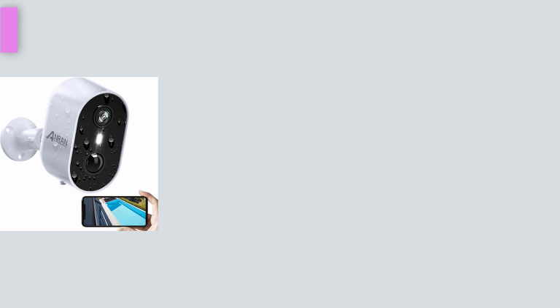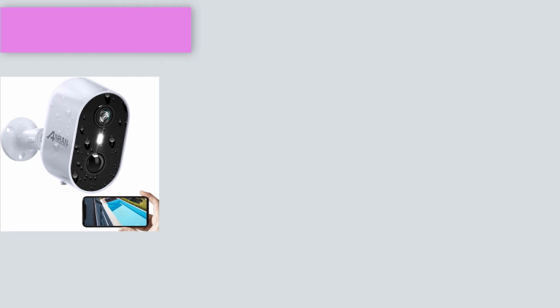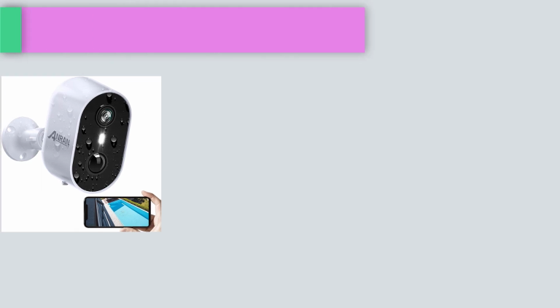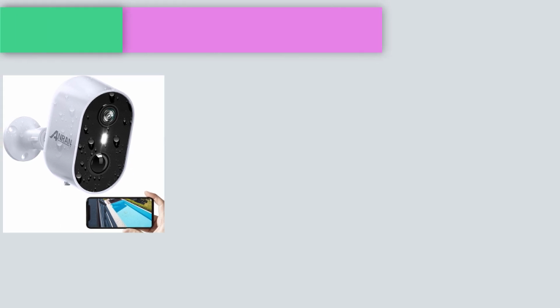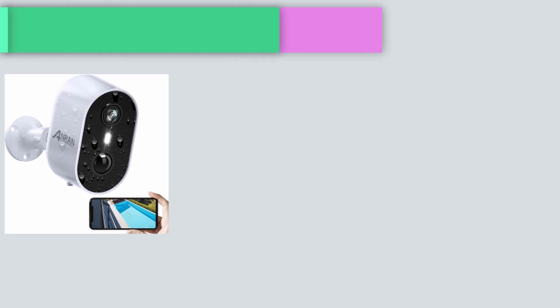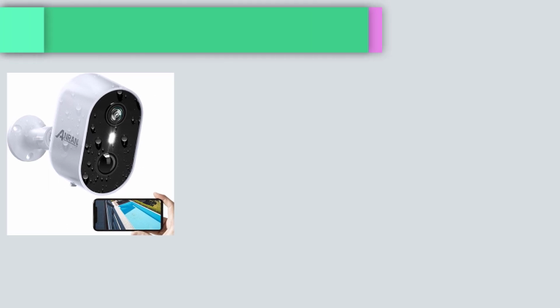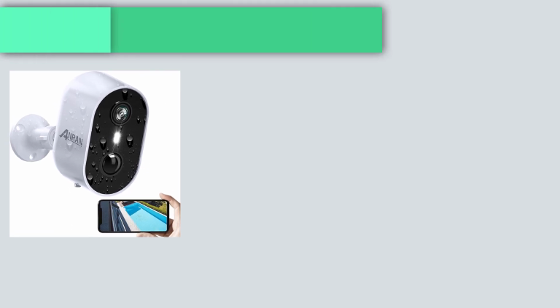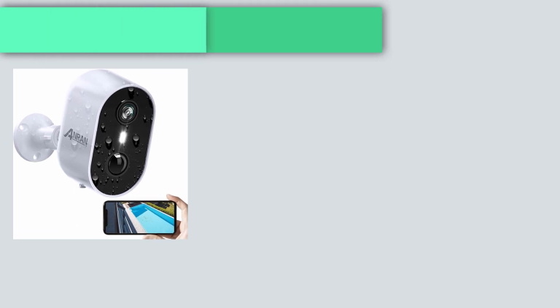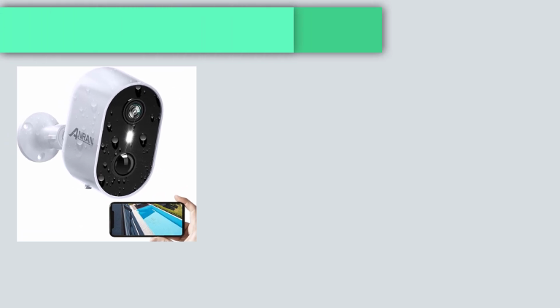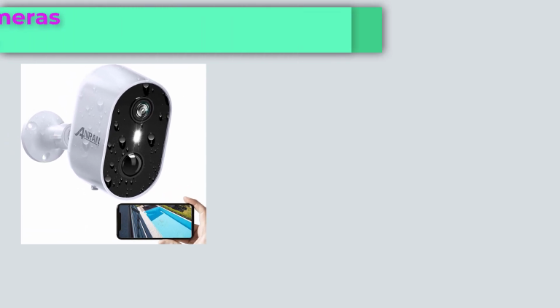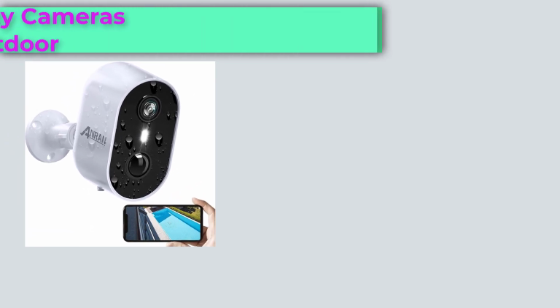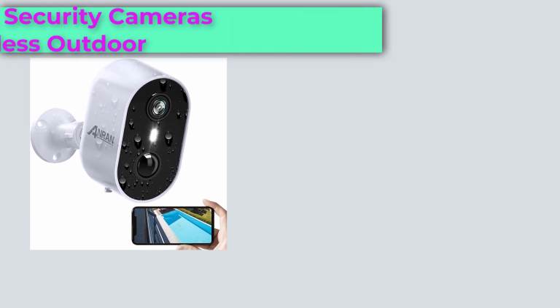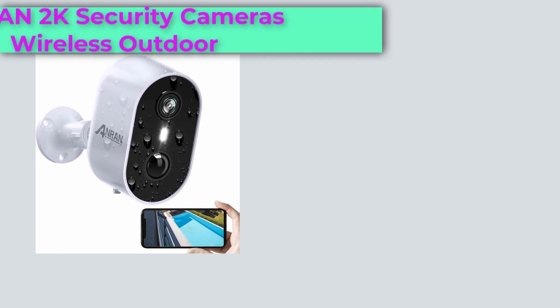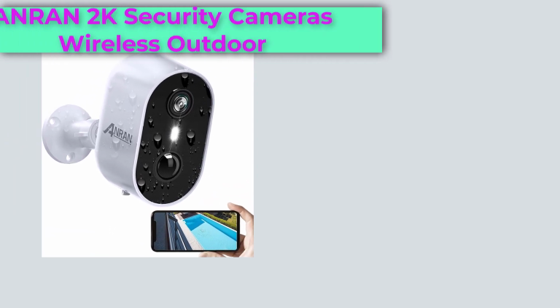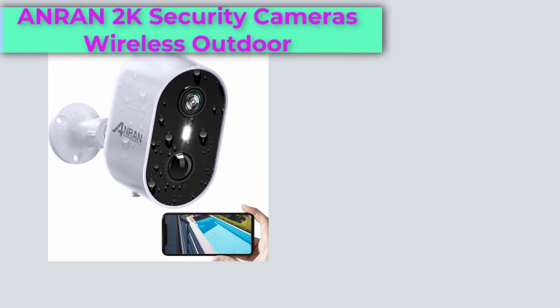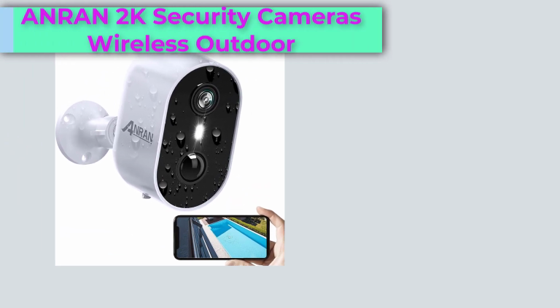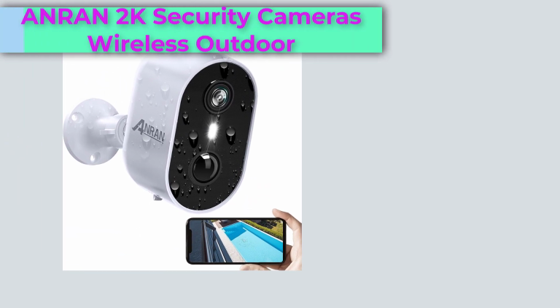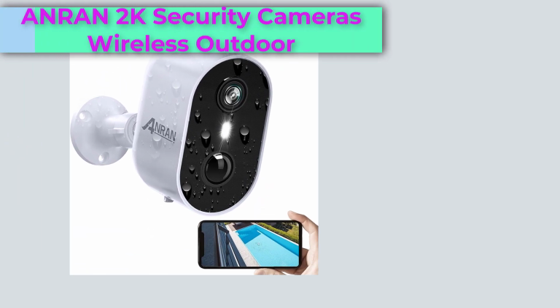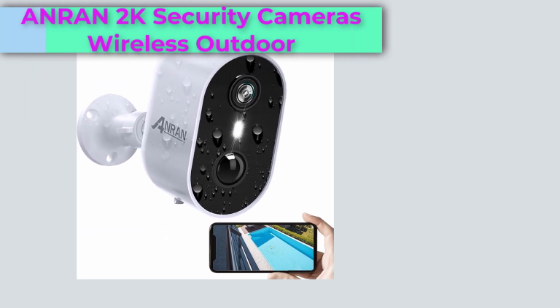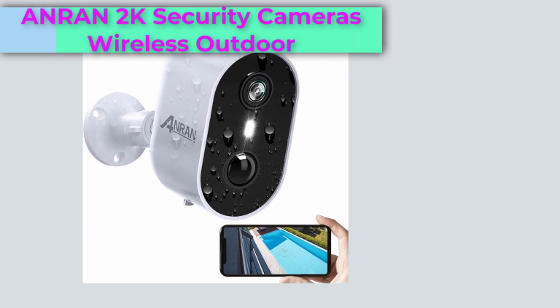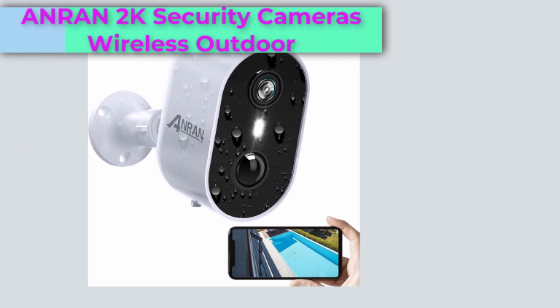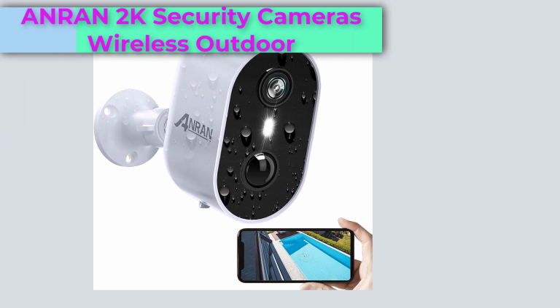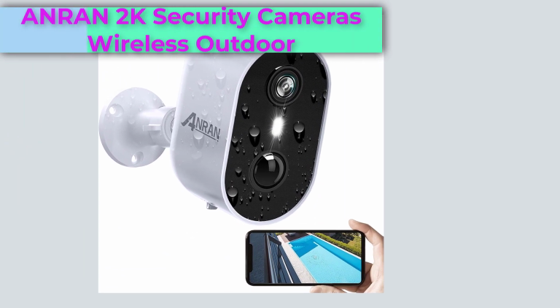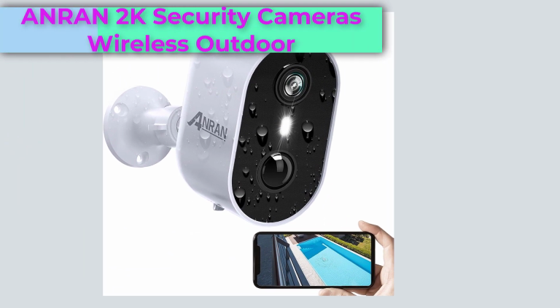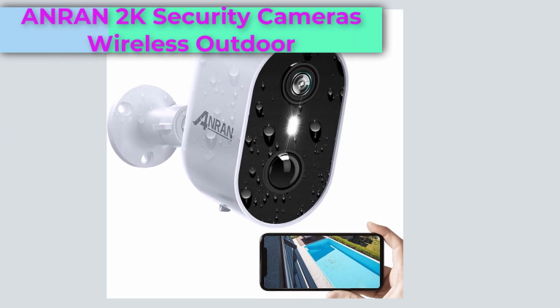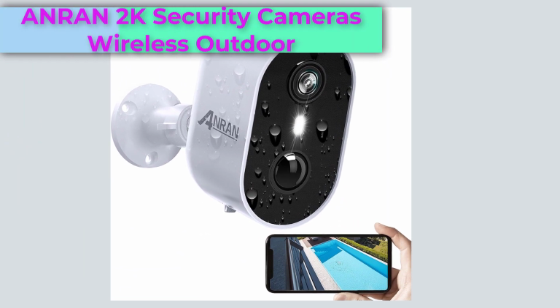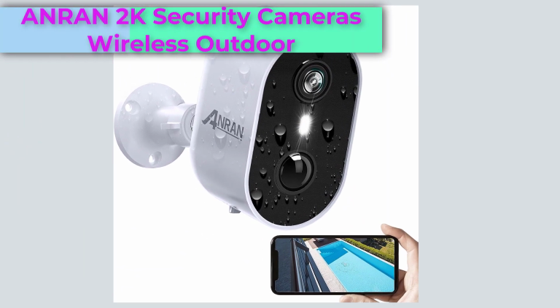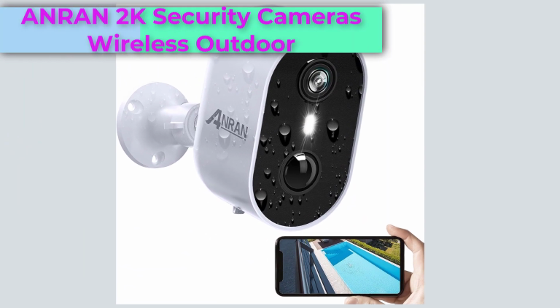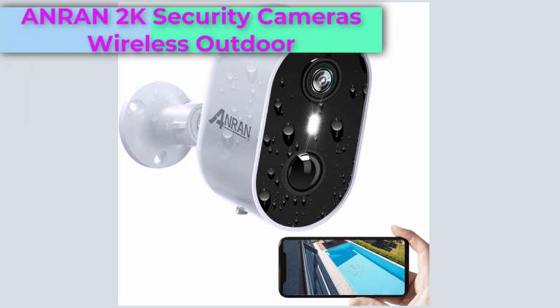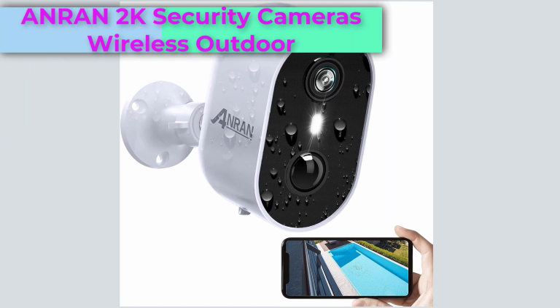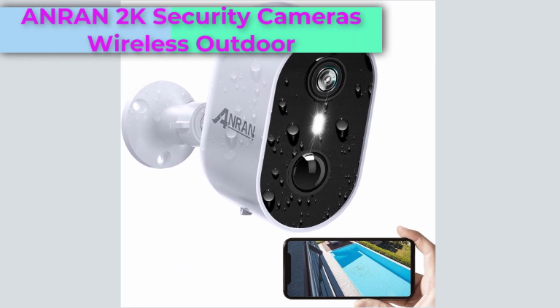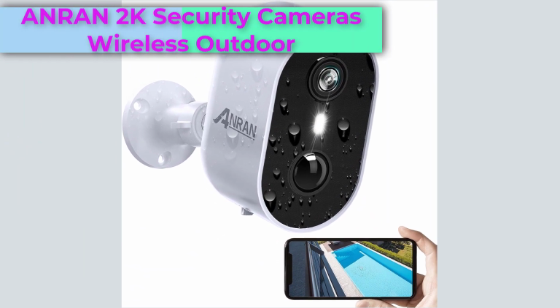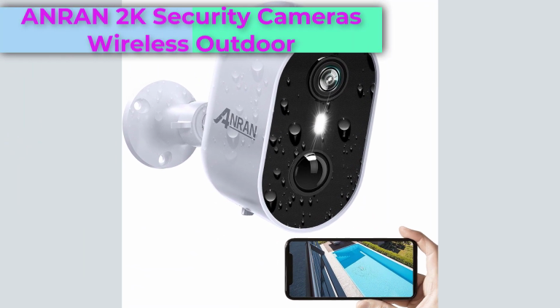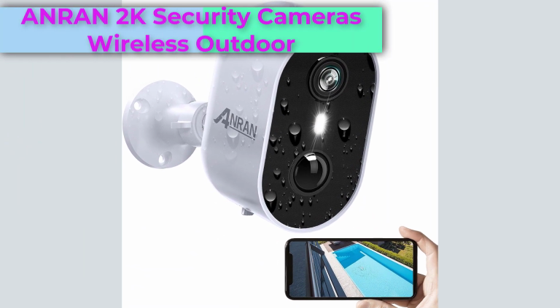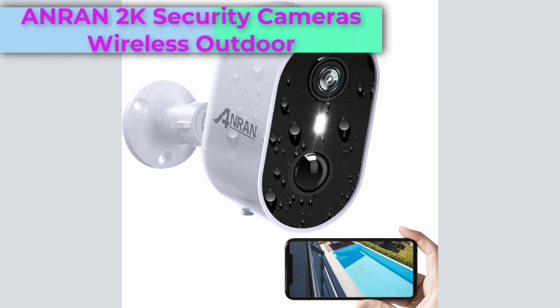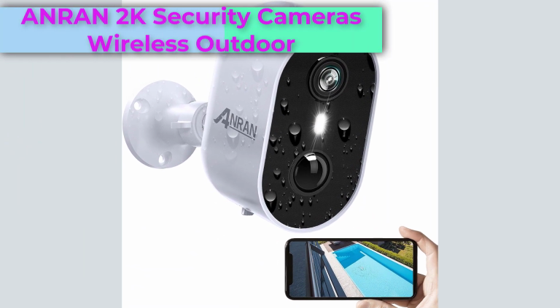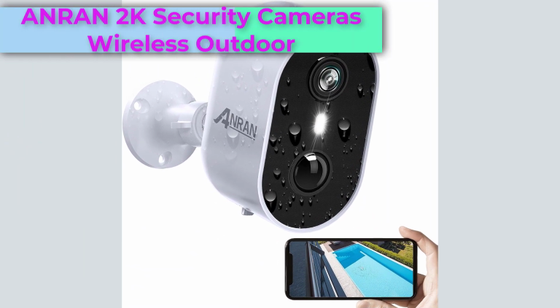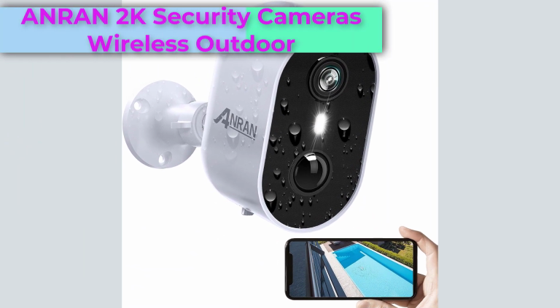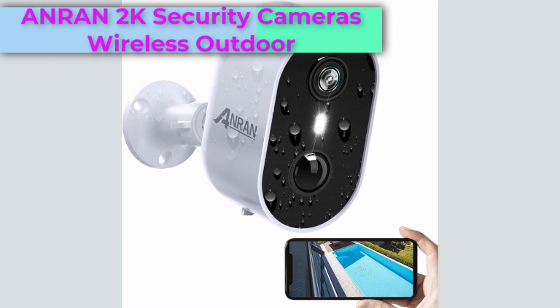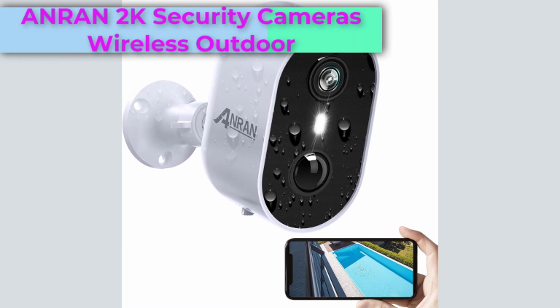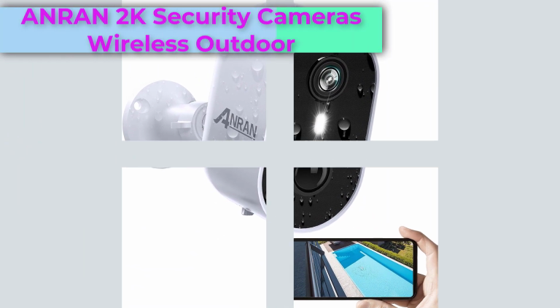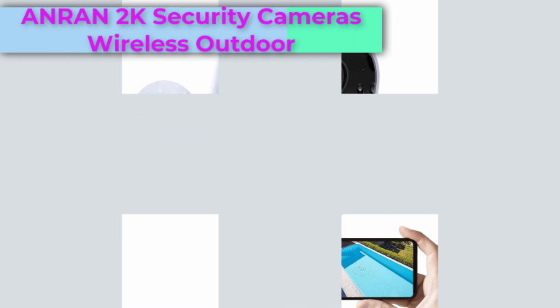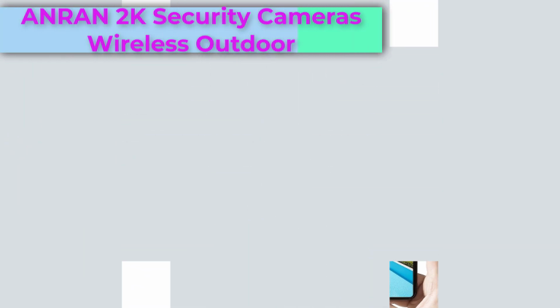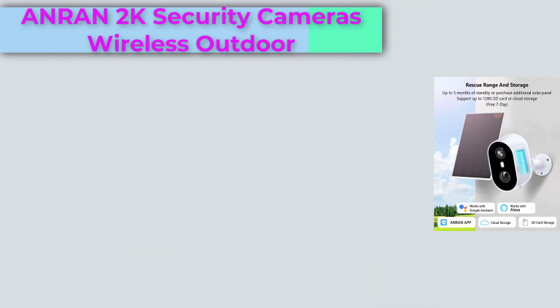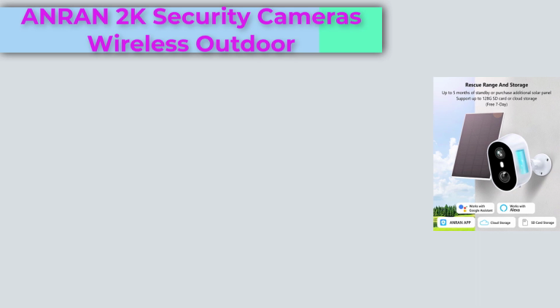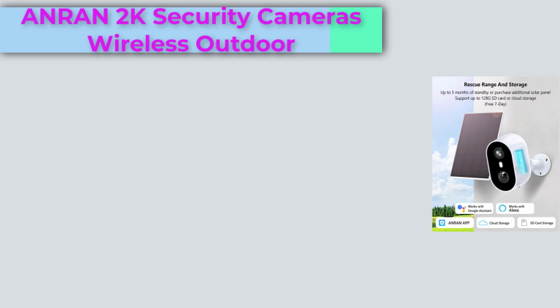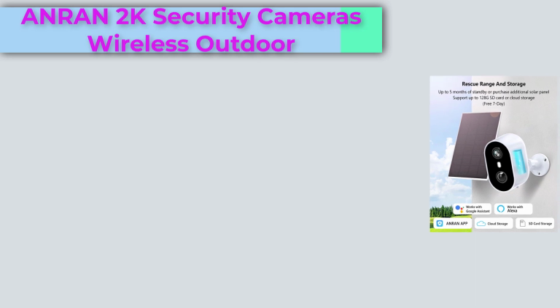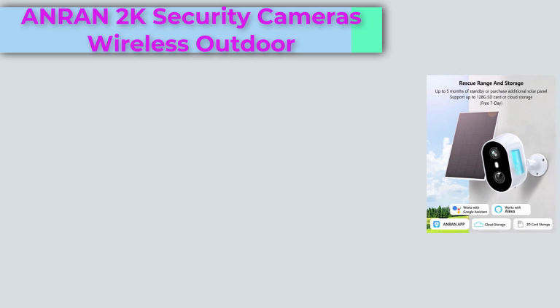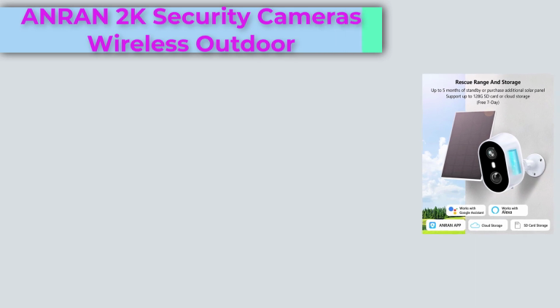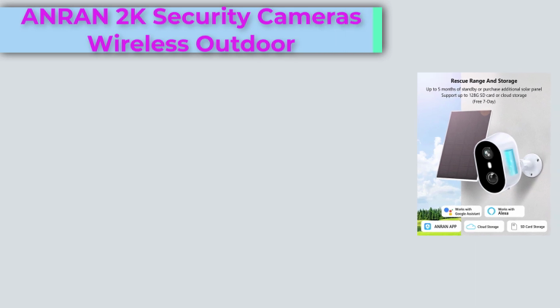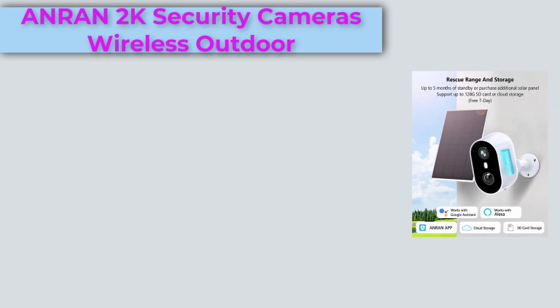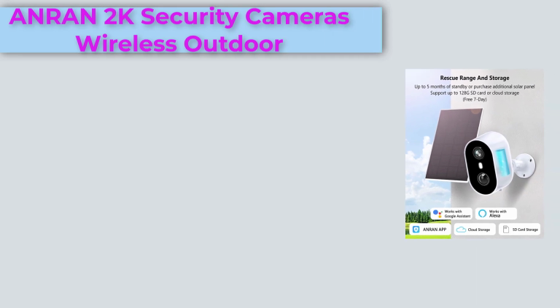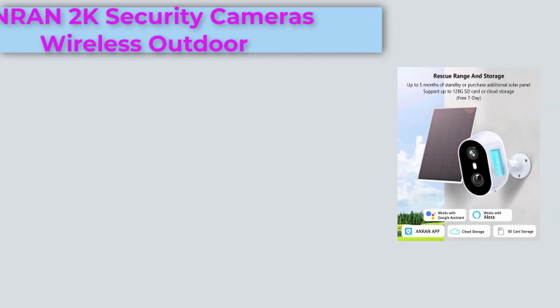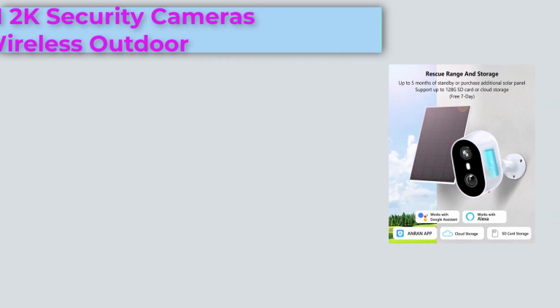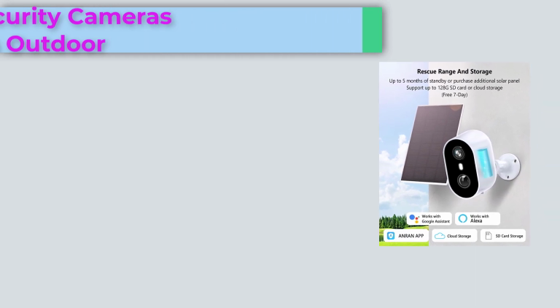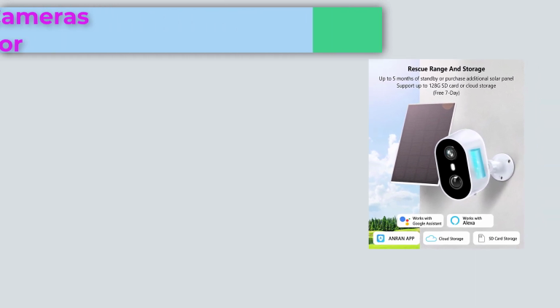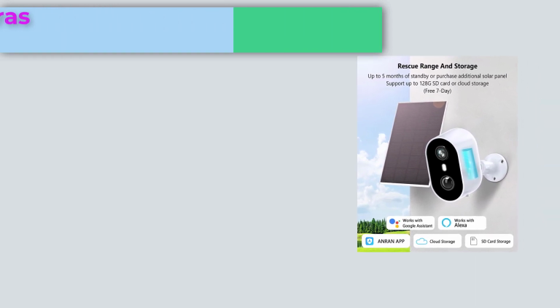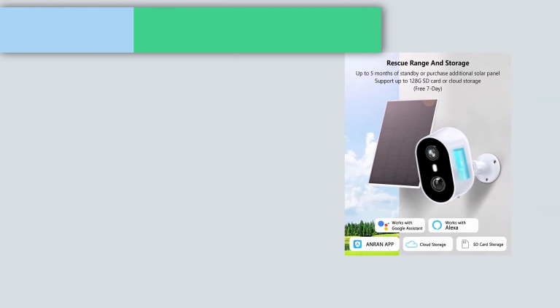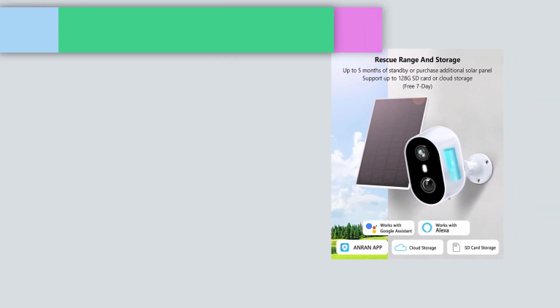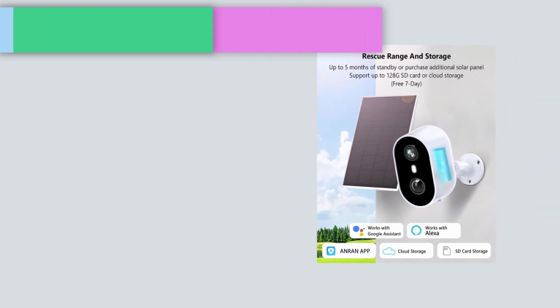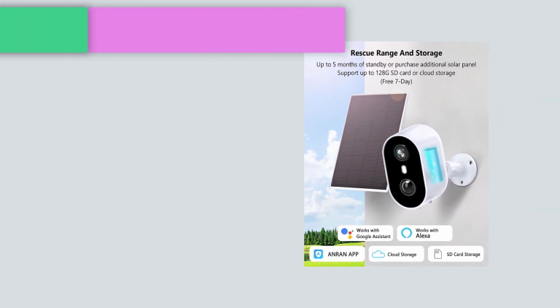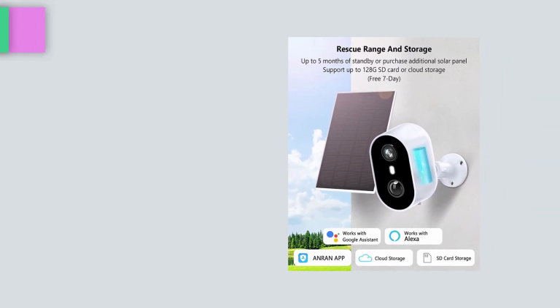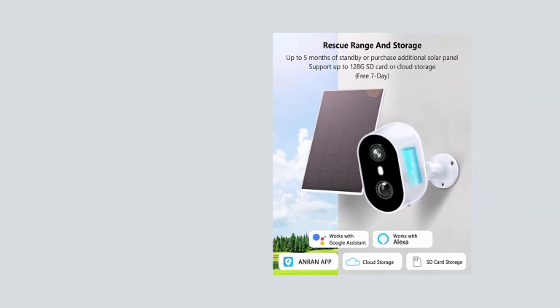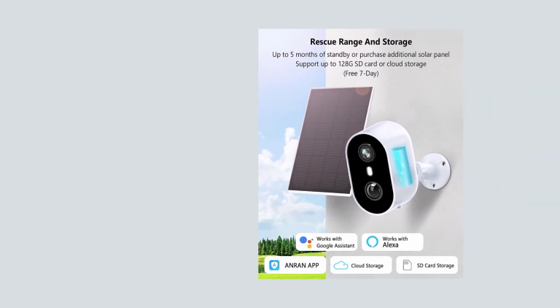Top Anron 2K Security Cameras Wireless Outdoor are offered in a wide variety, each with unique features, benefits, and prices.